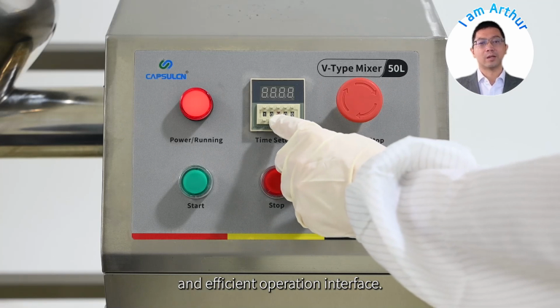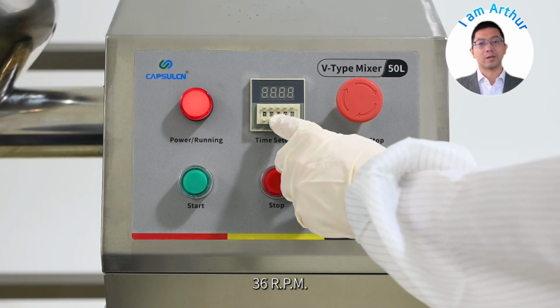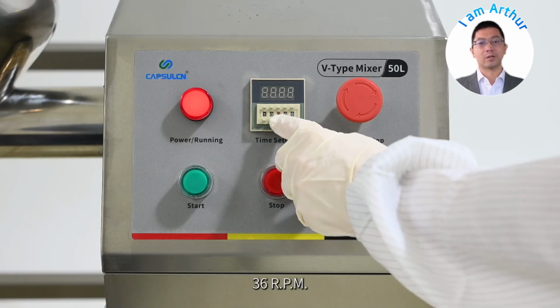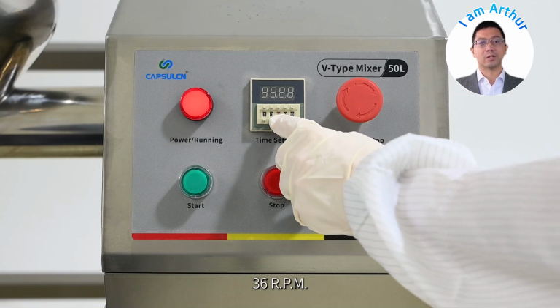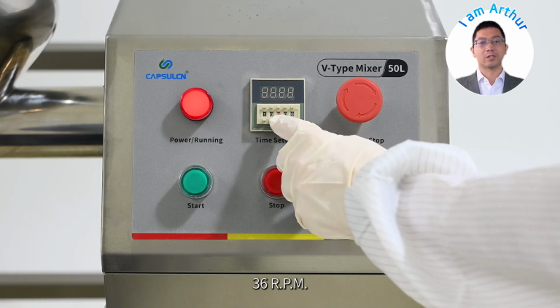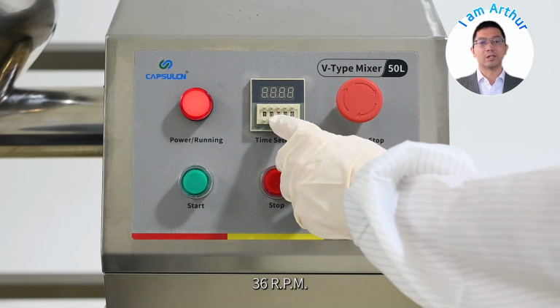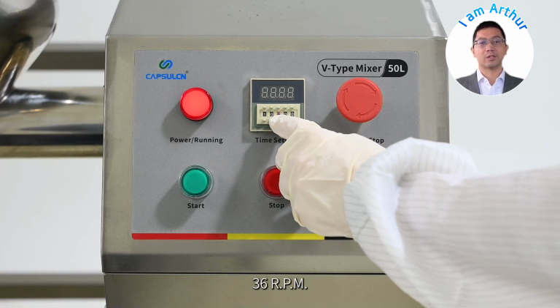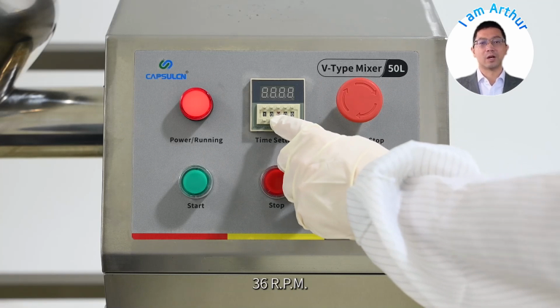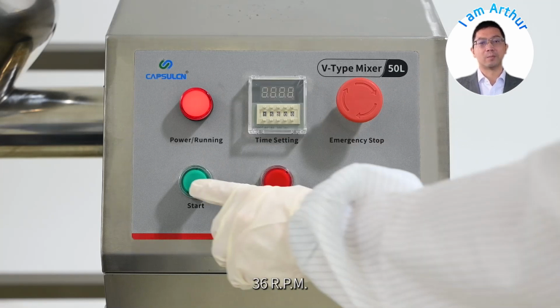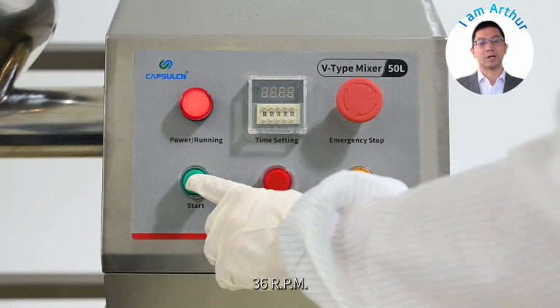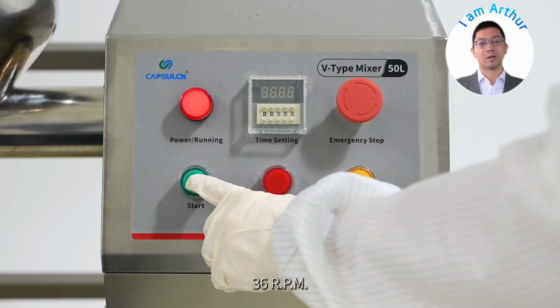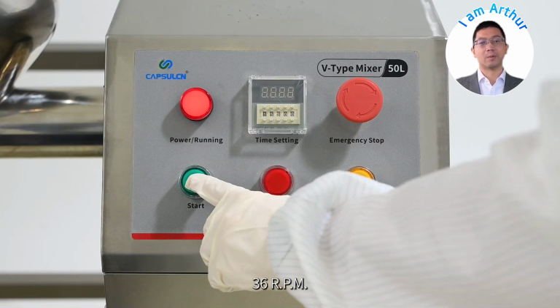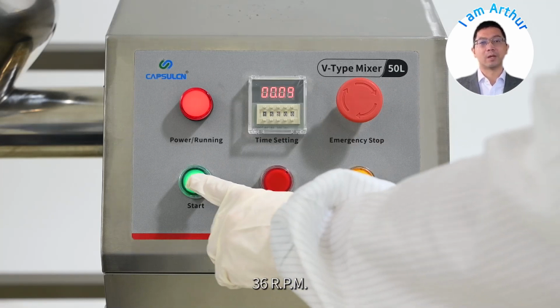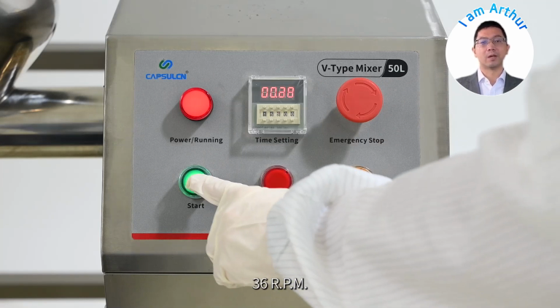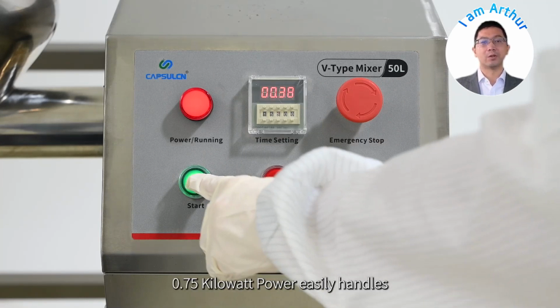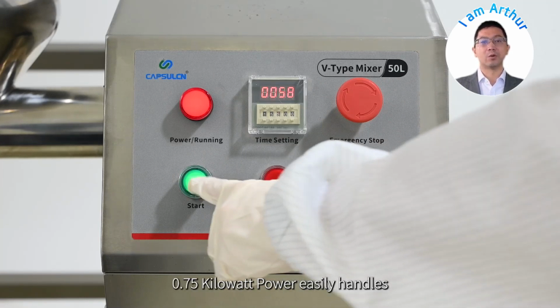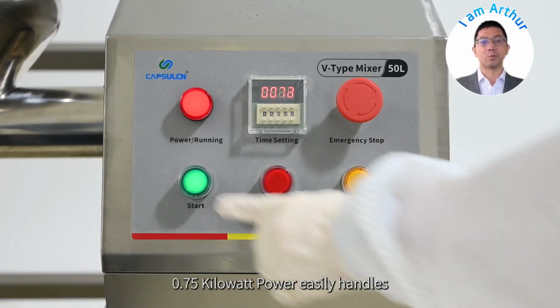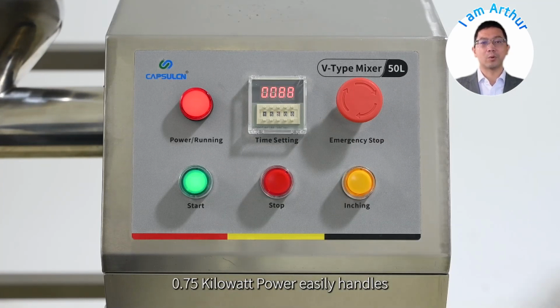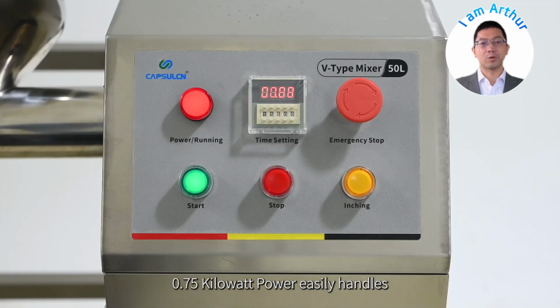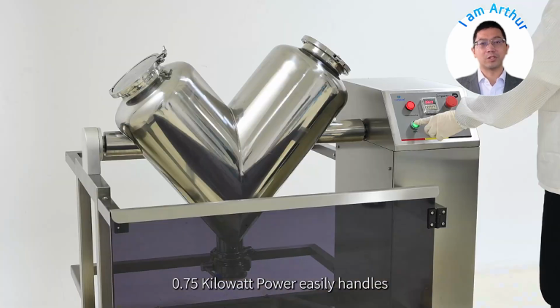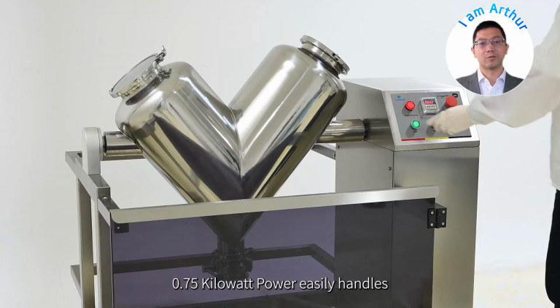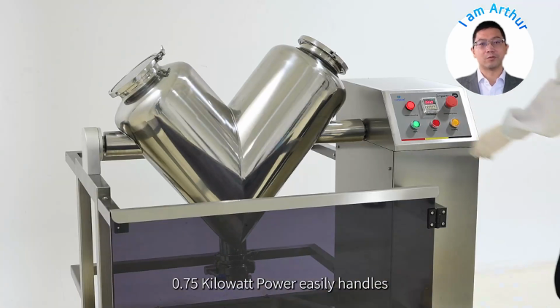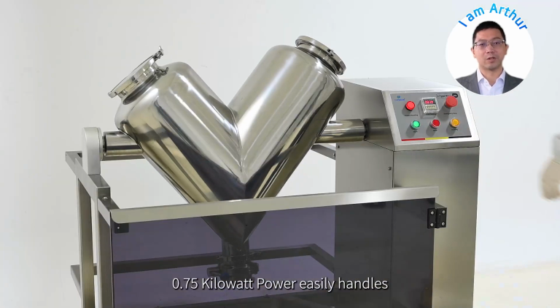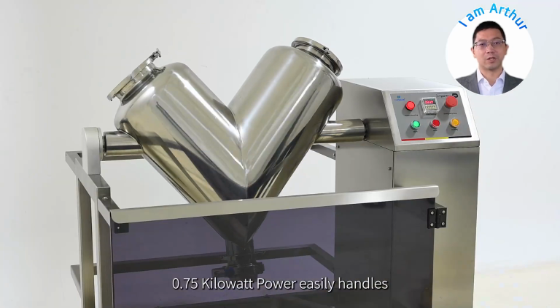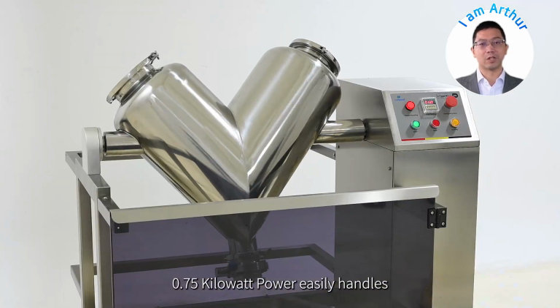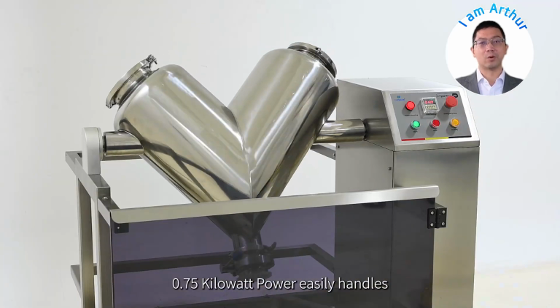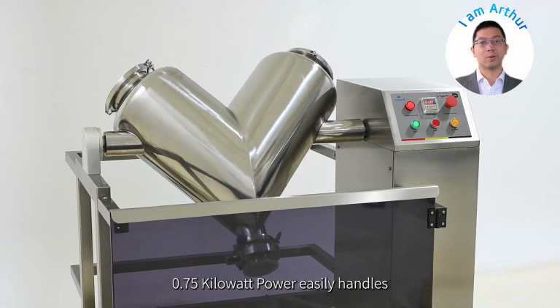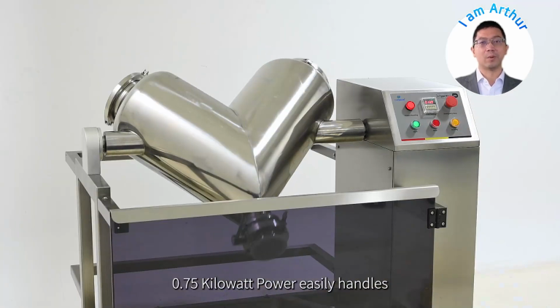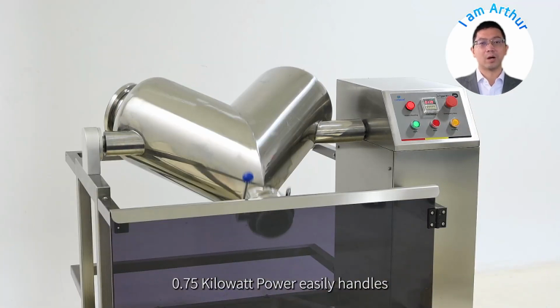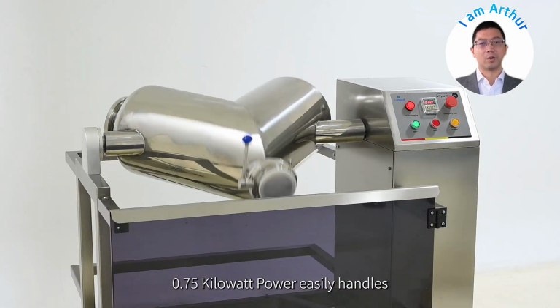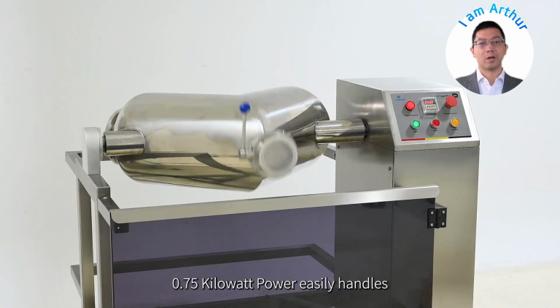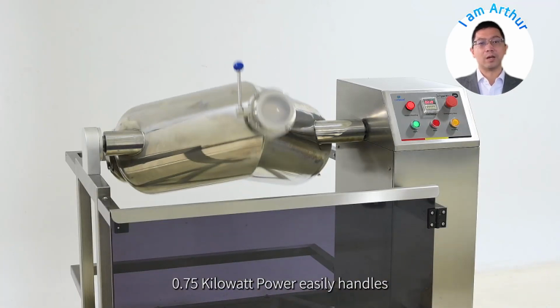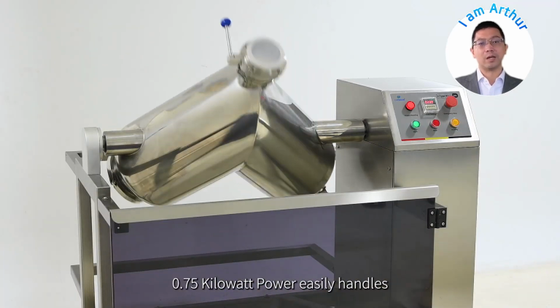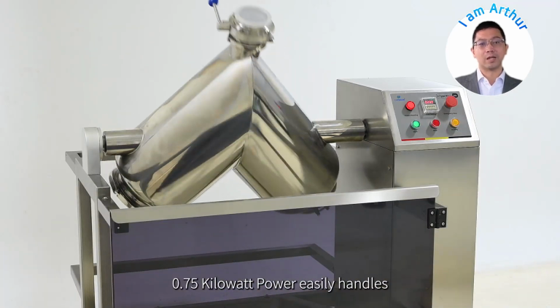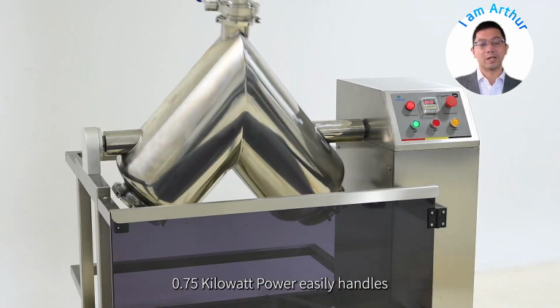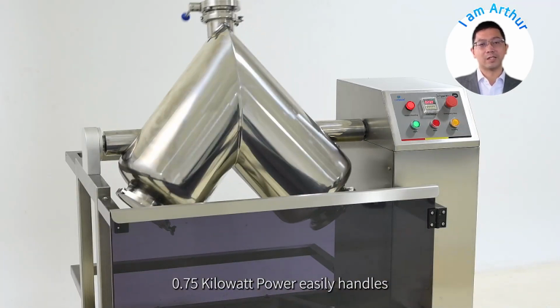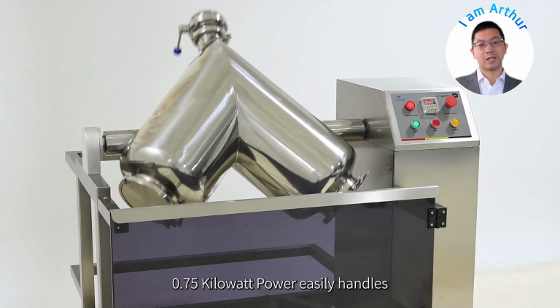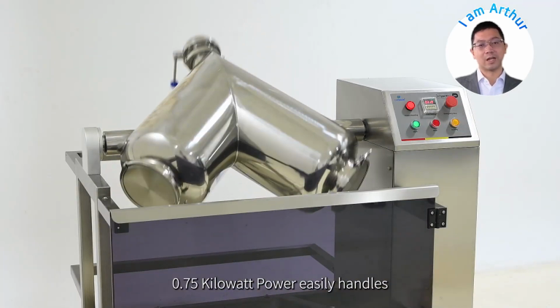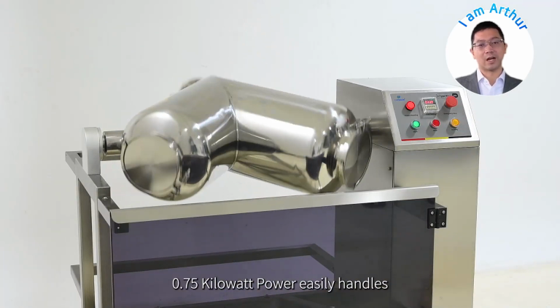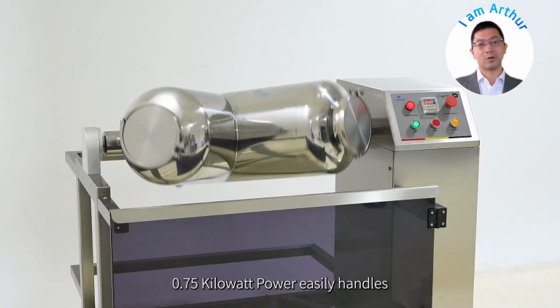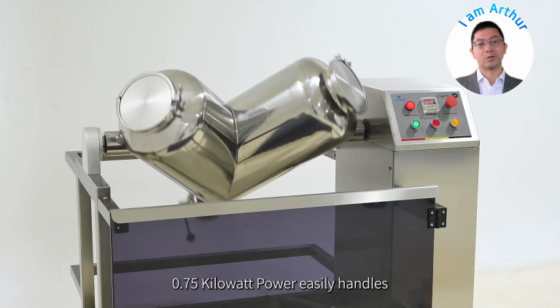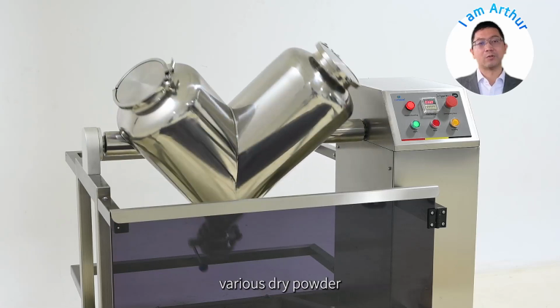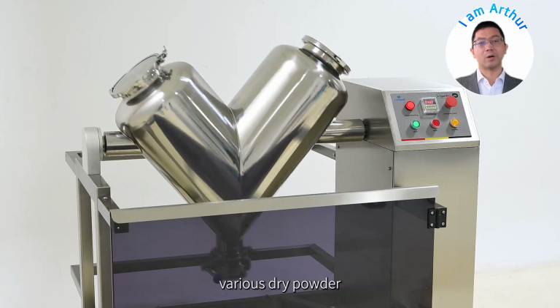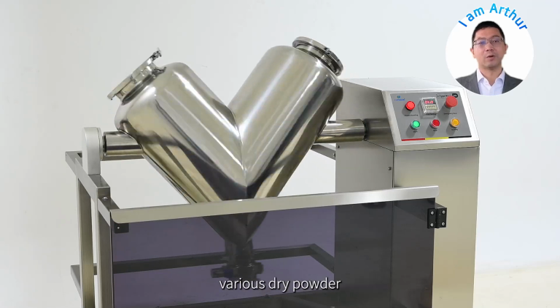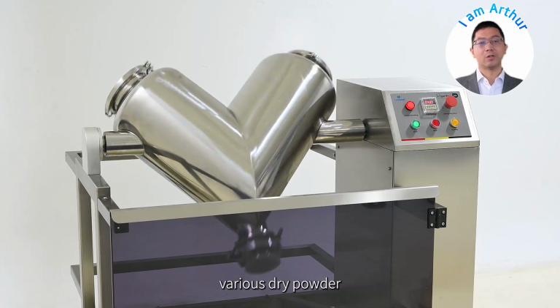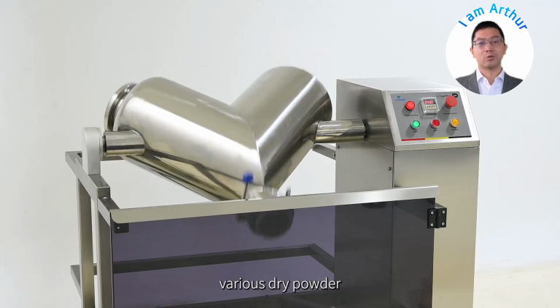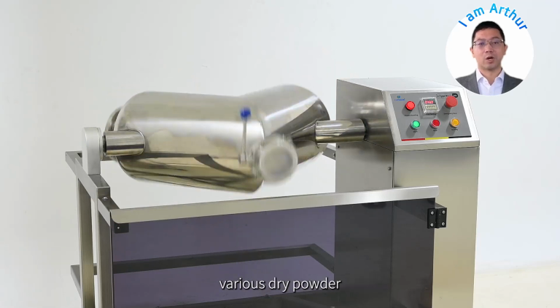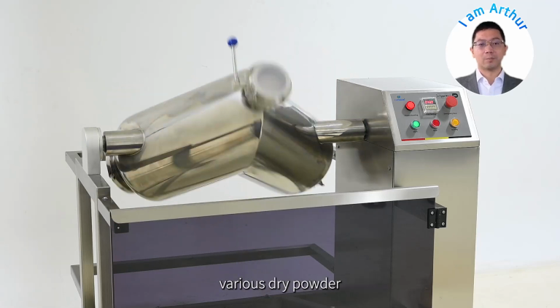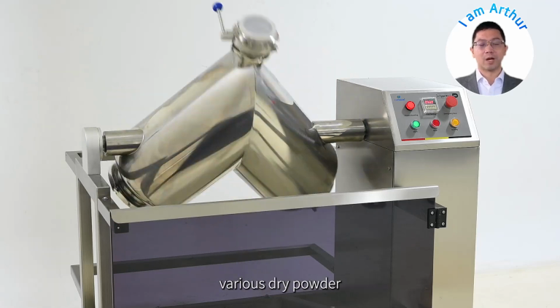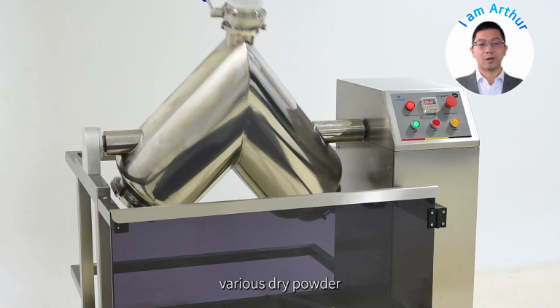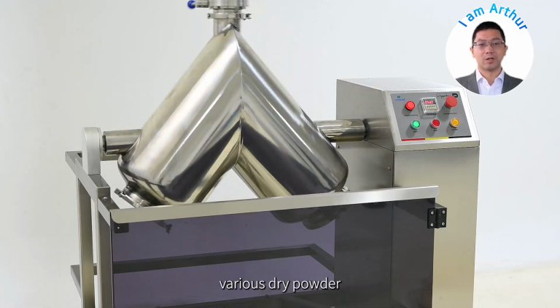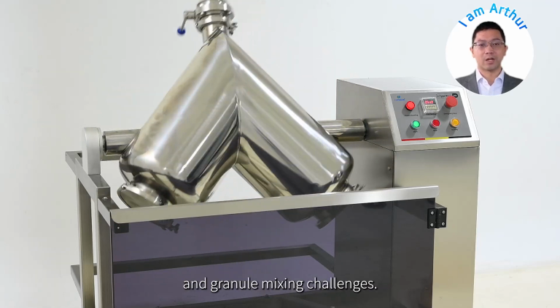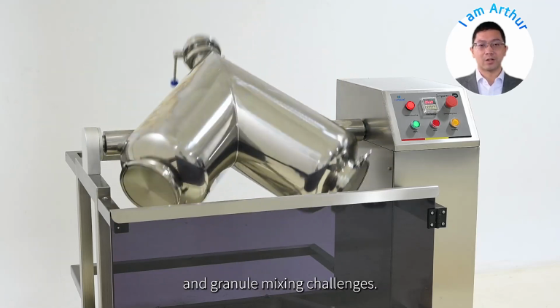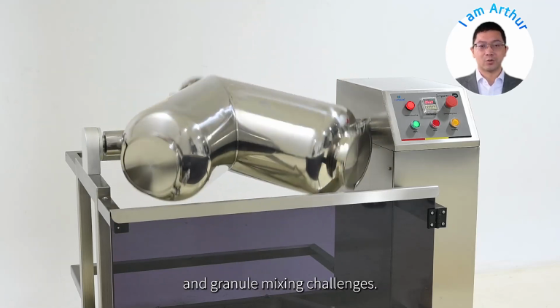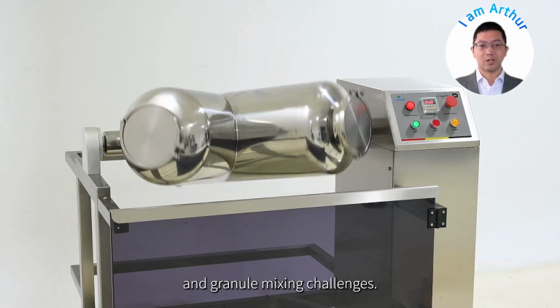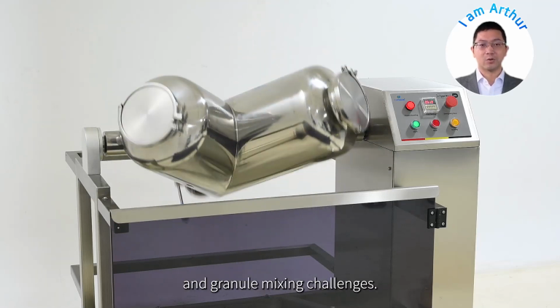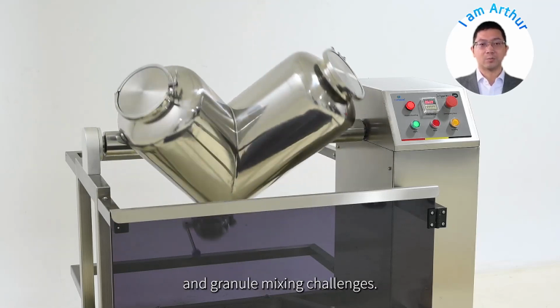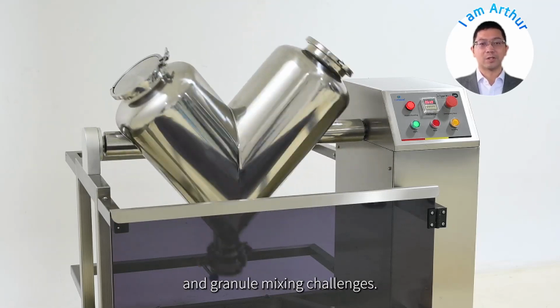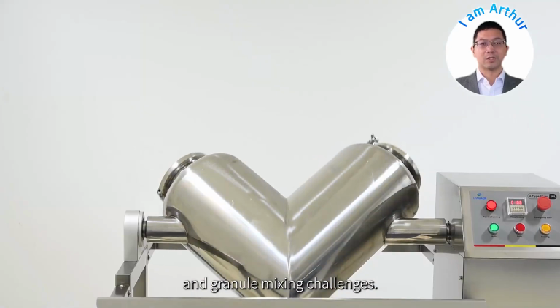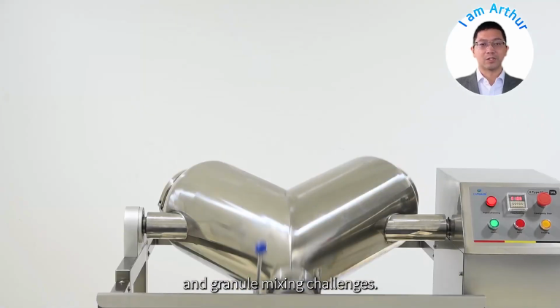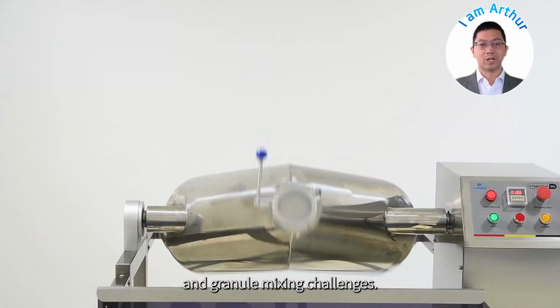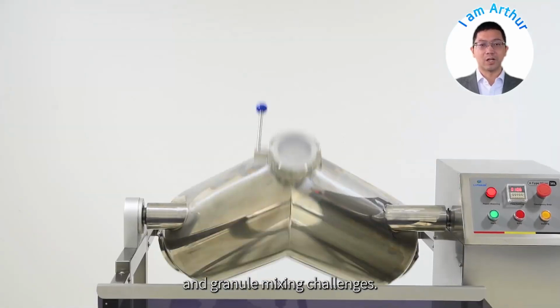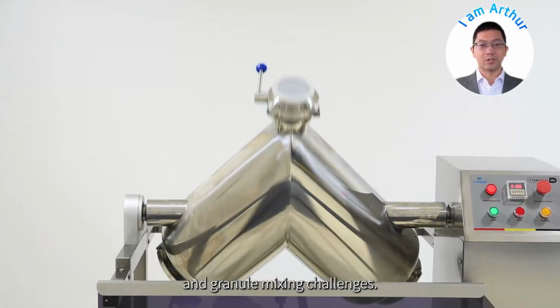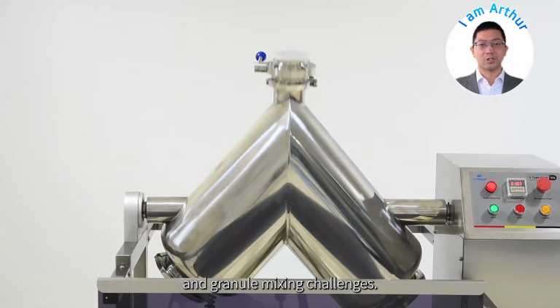36 RPM, 0.75 kW power, easily handles various dry powder and granule mixing challenges.